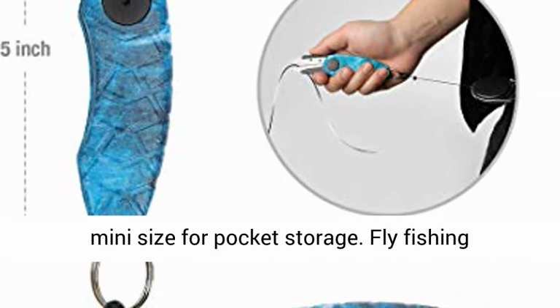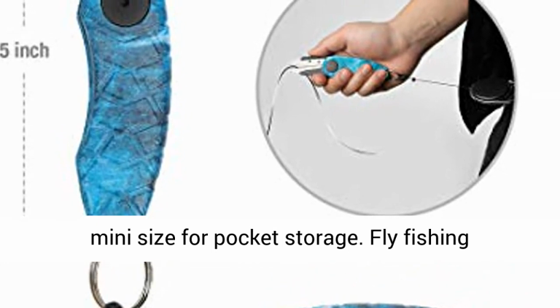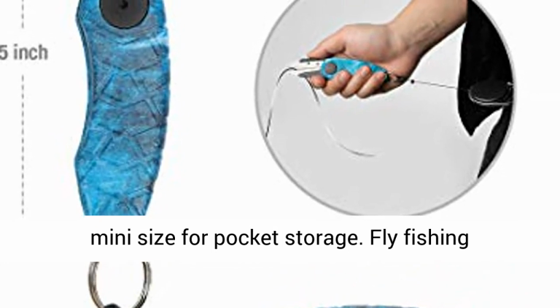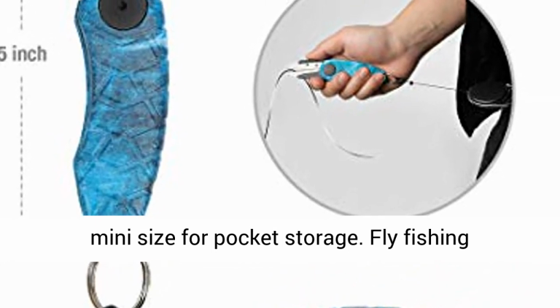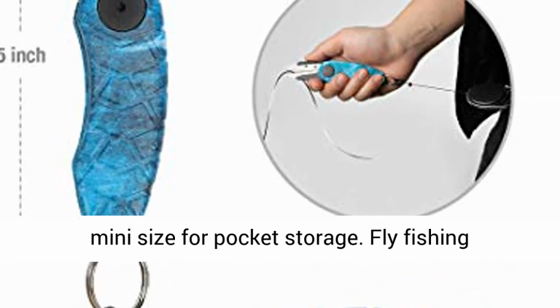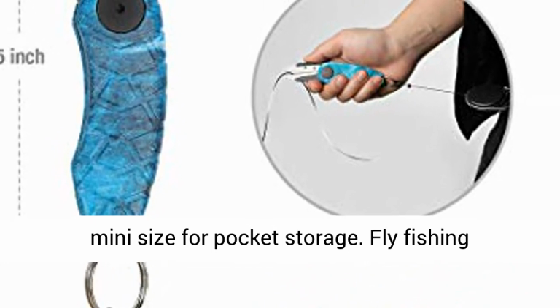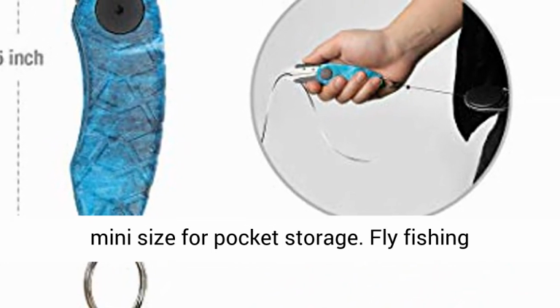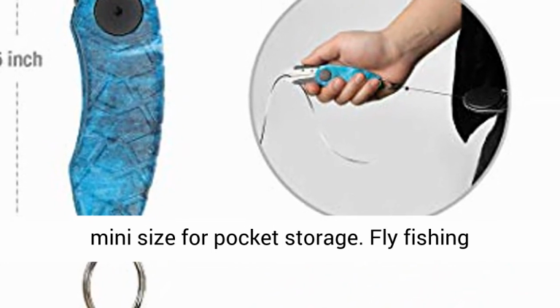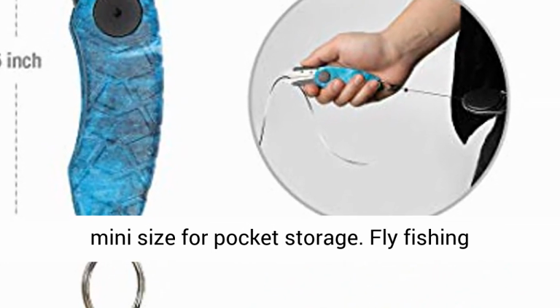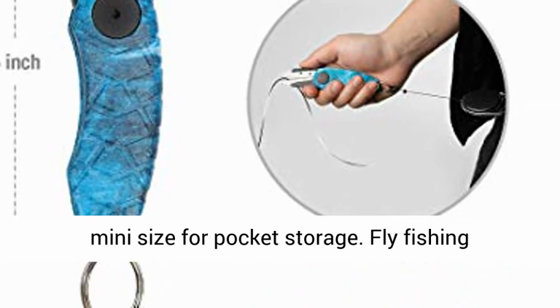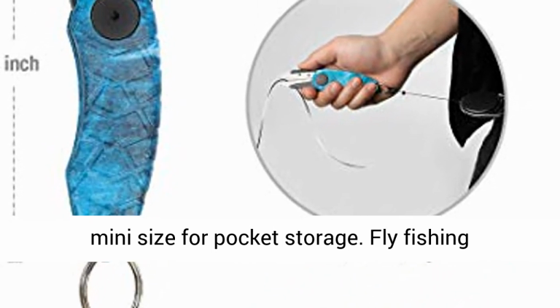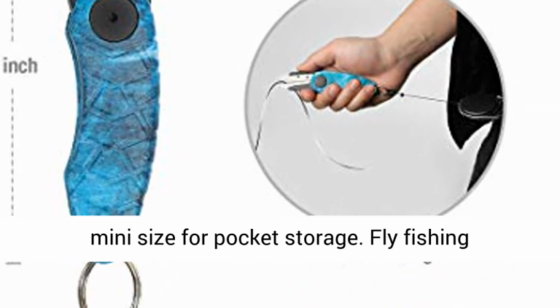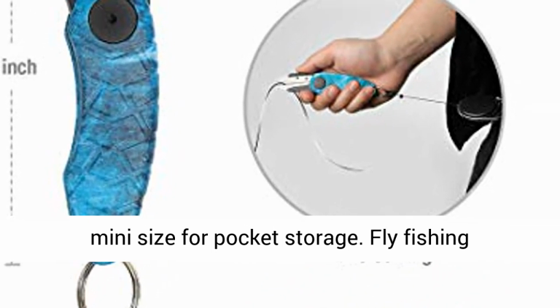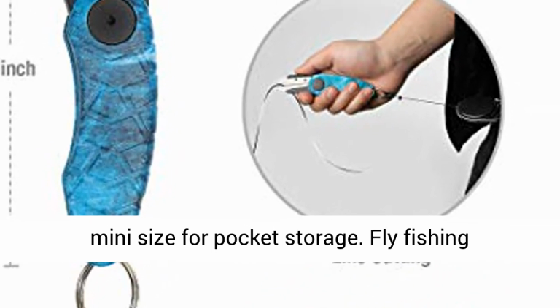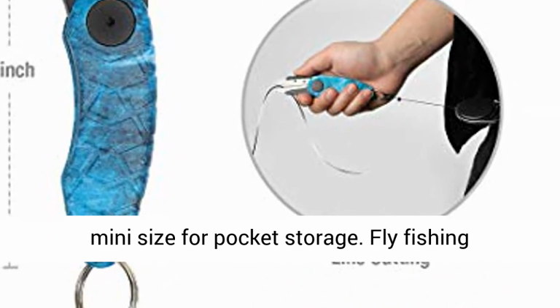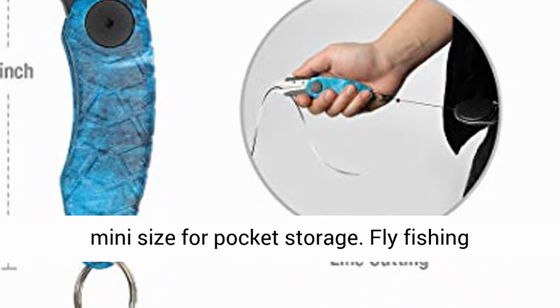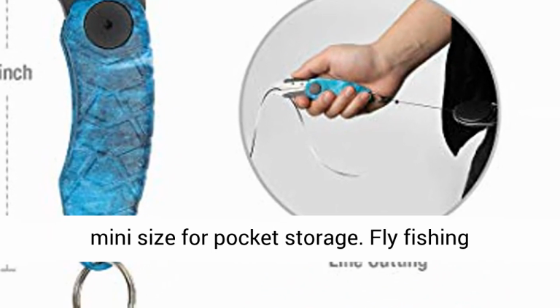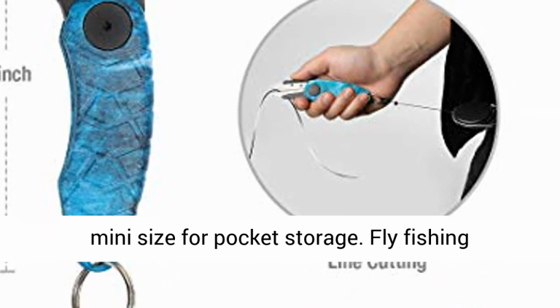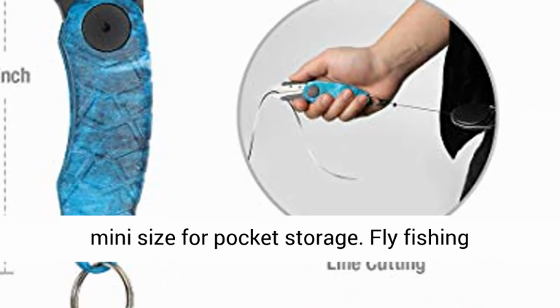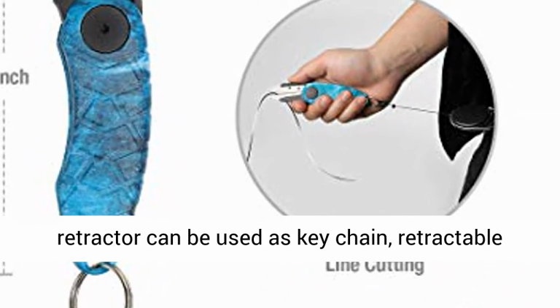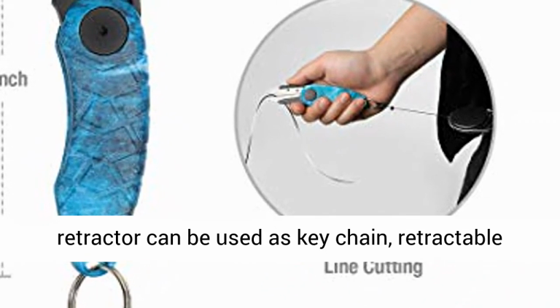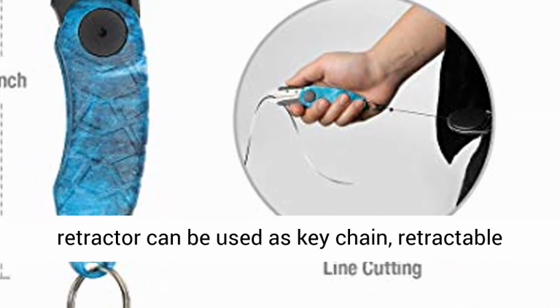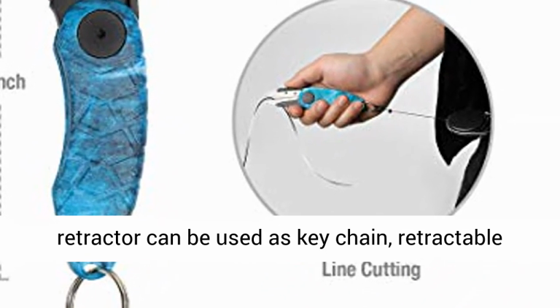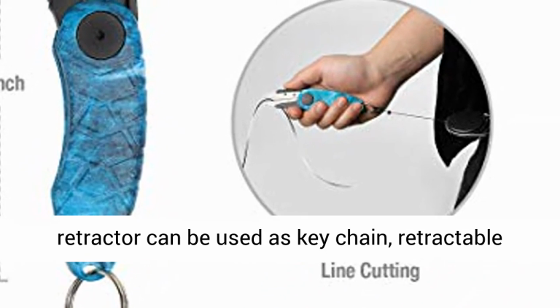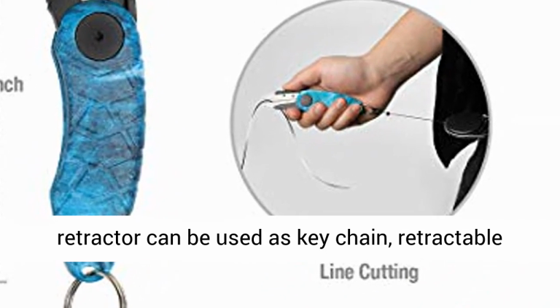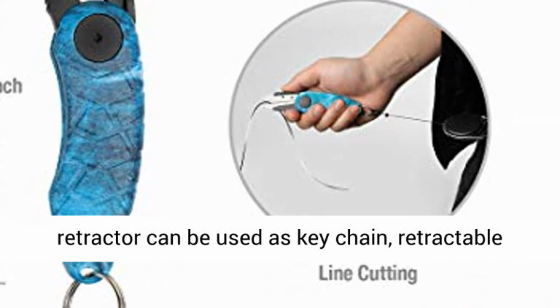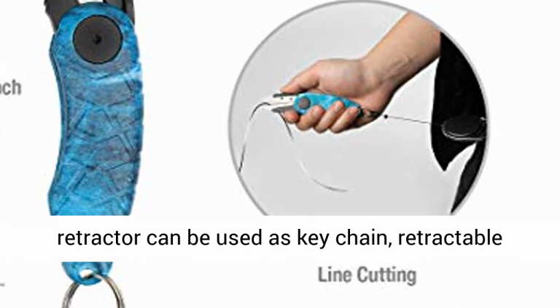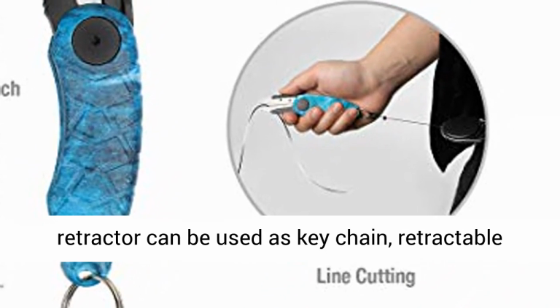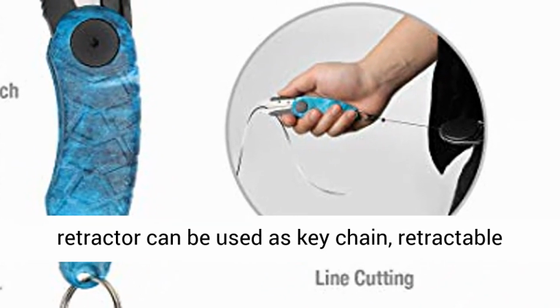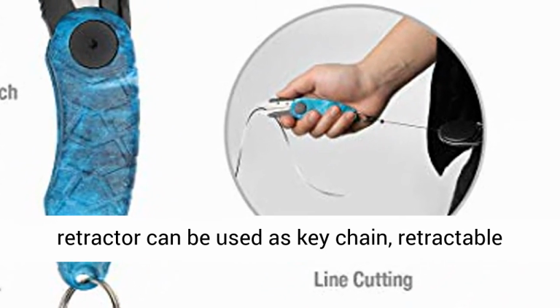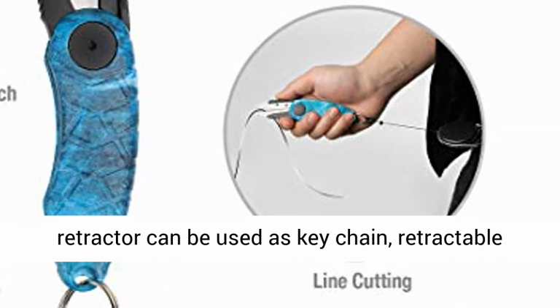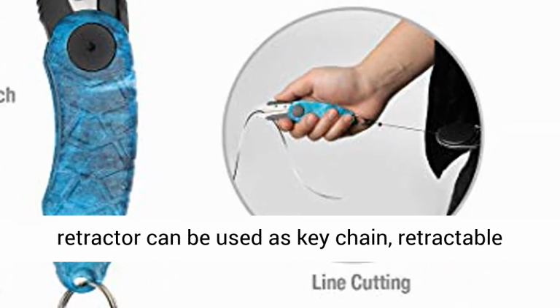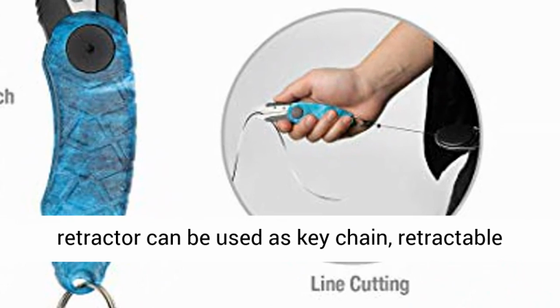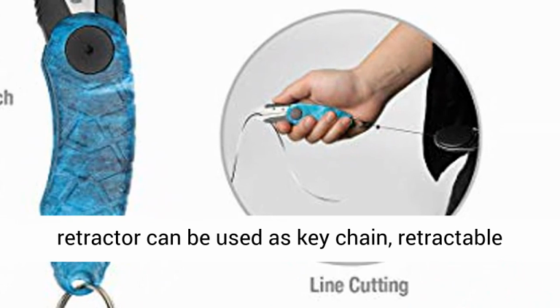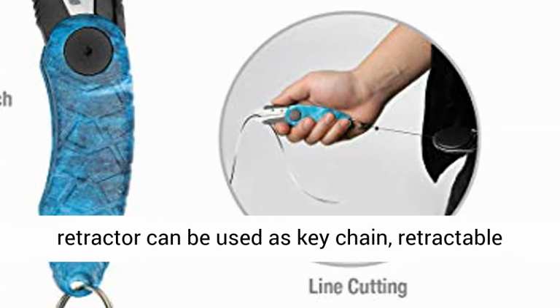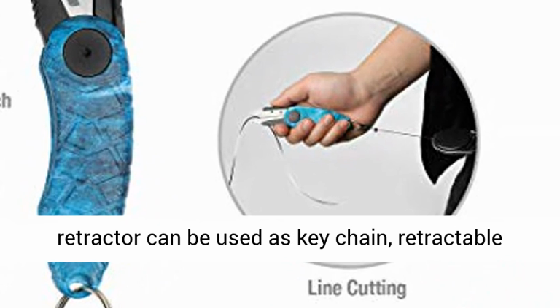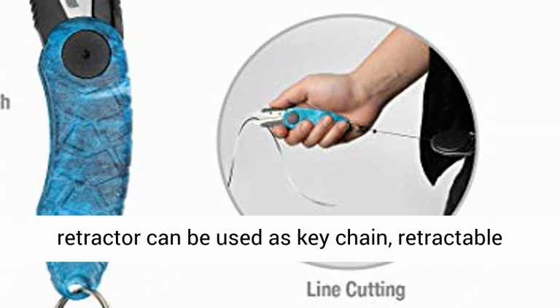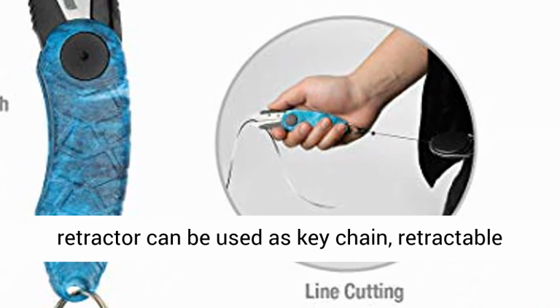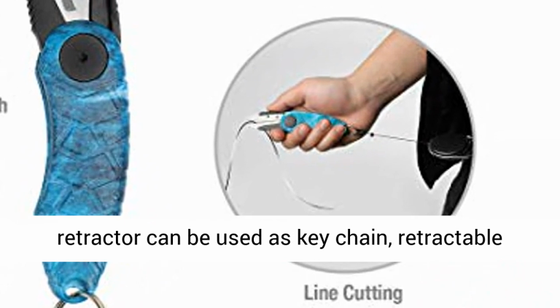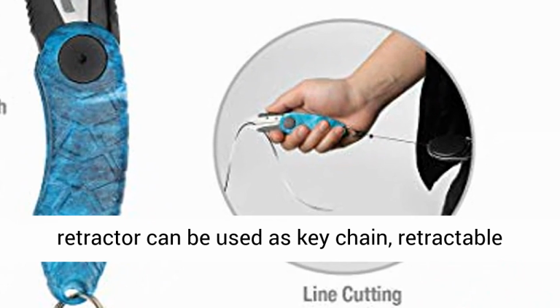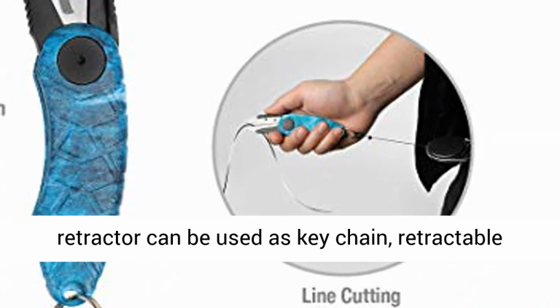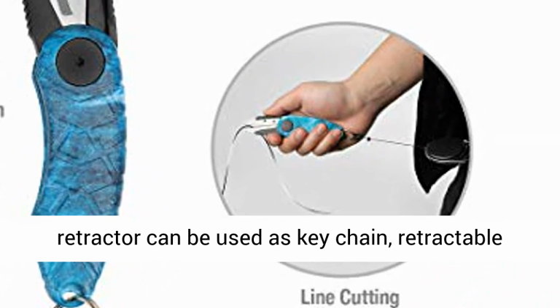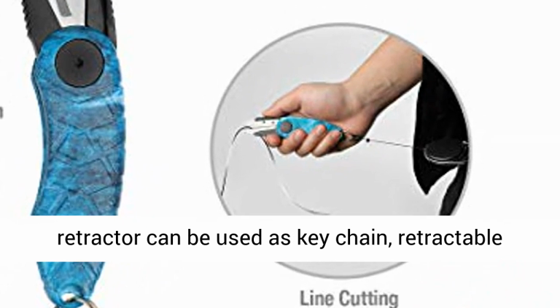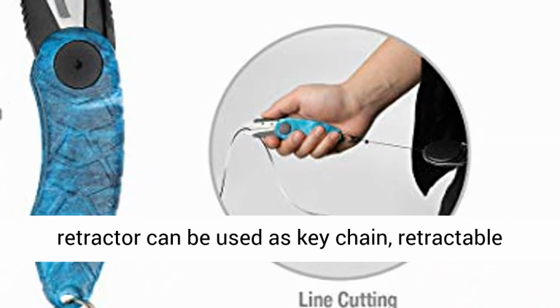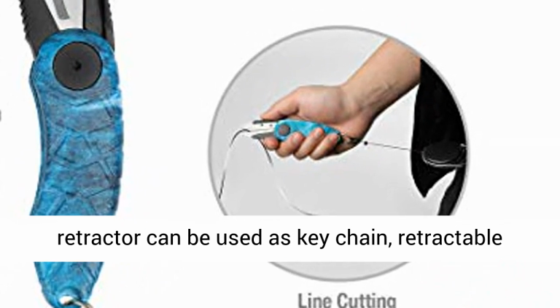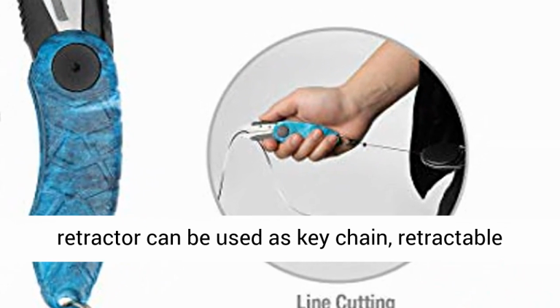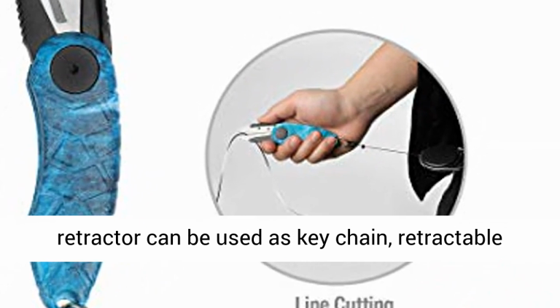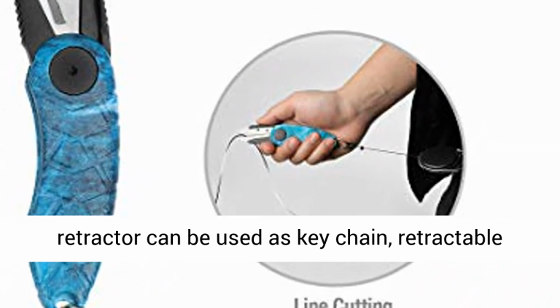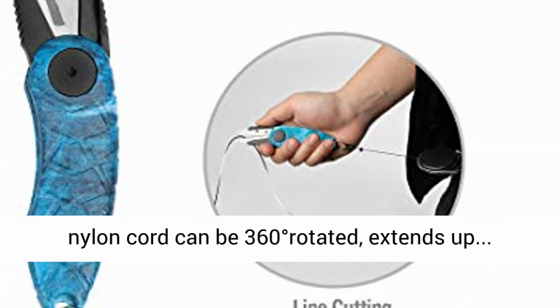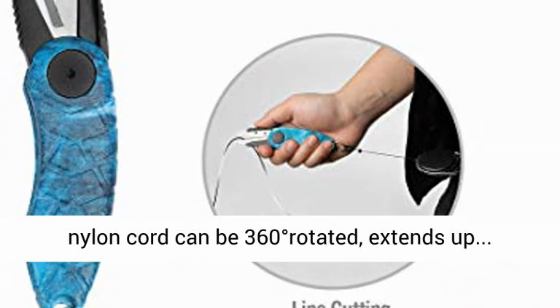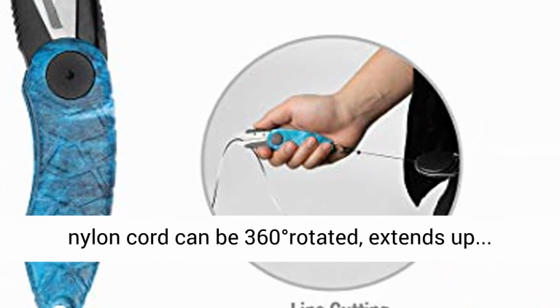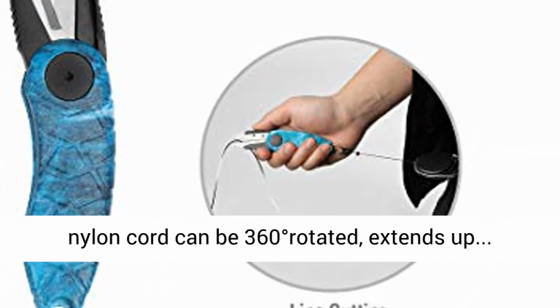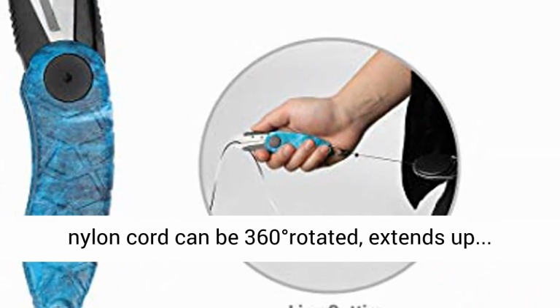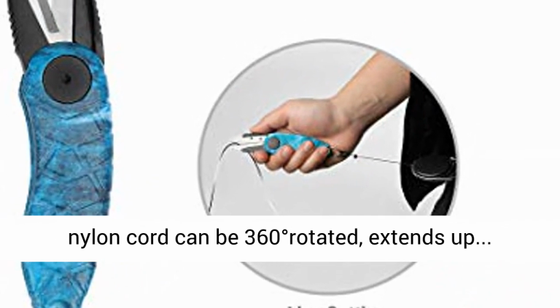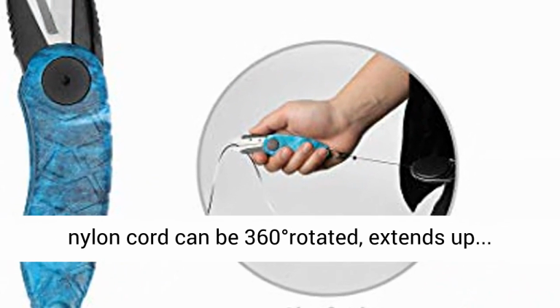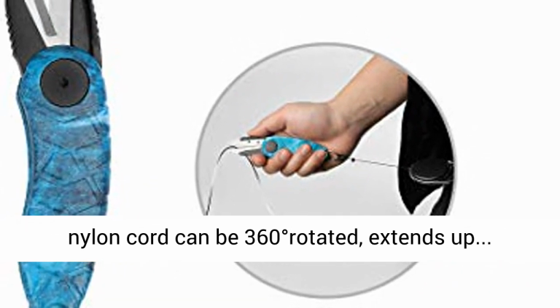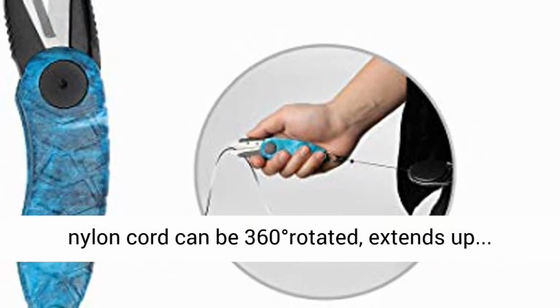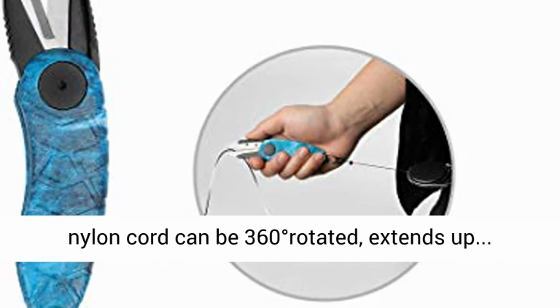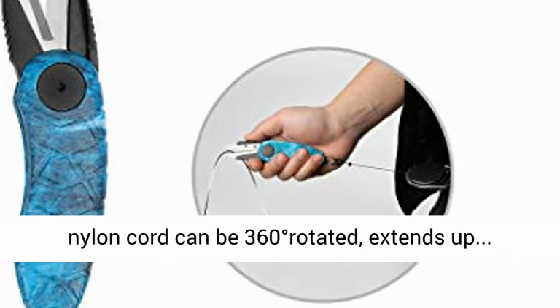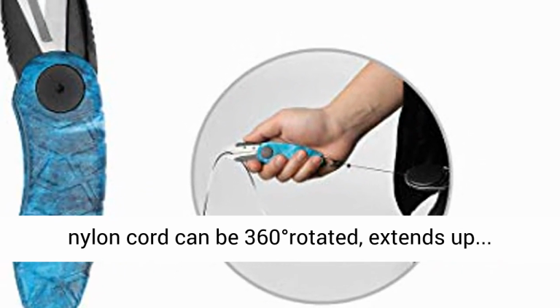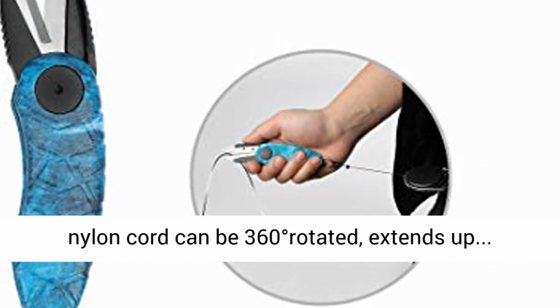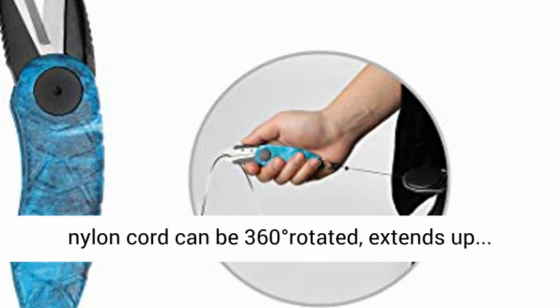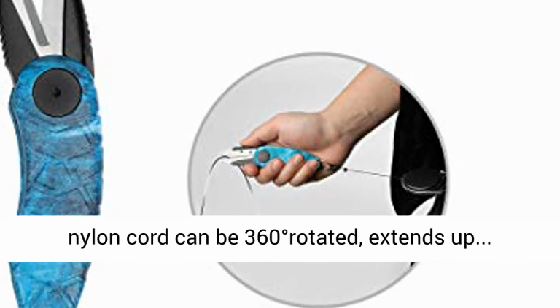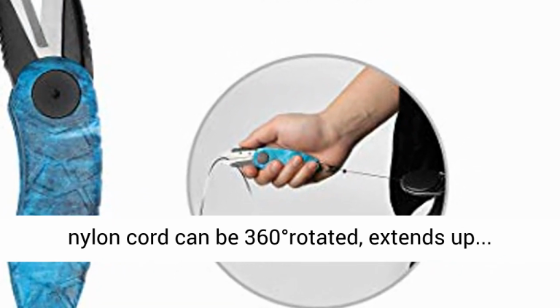Fly fishing retractor can be used as a keychain. Retractable nylon cord can be 360-degrees rotated and extends out for convenient access.